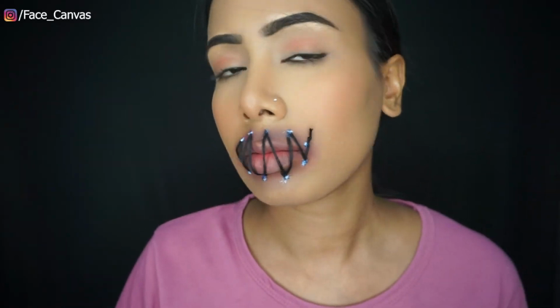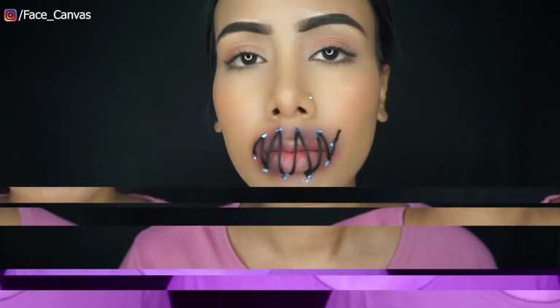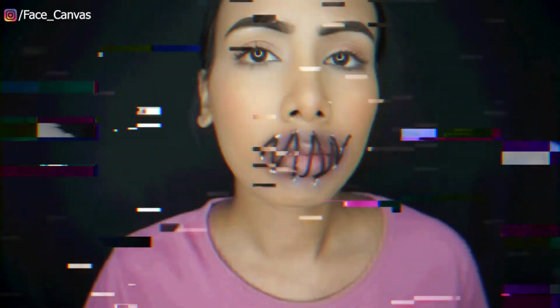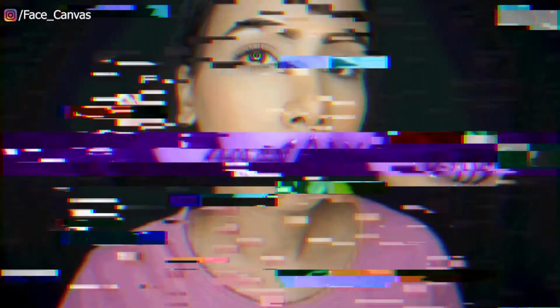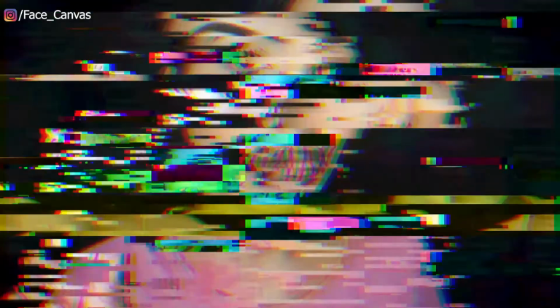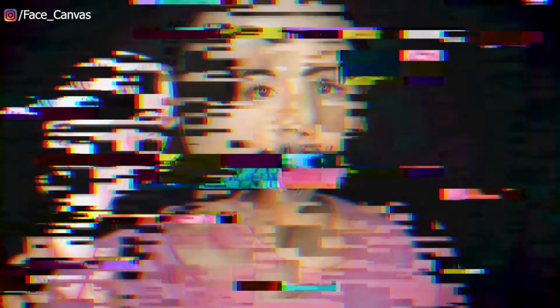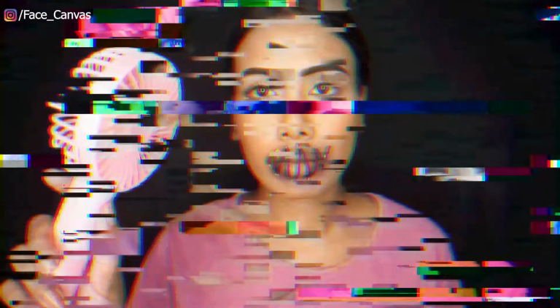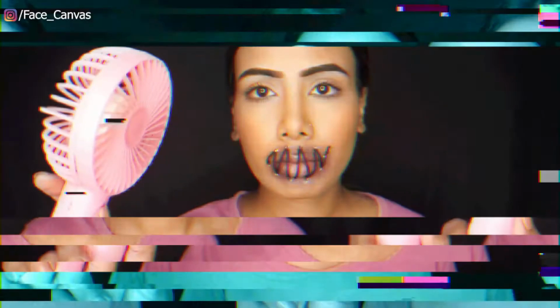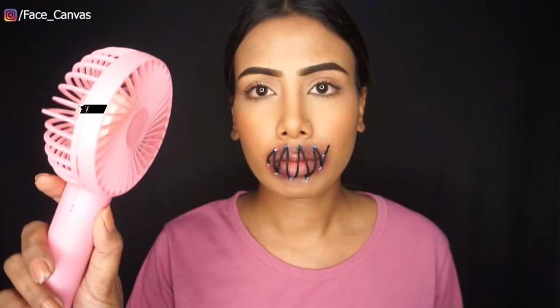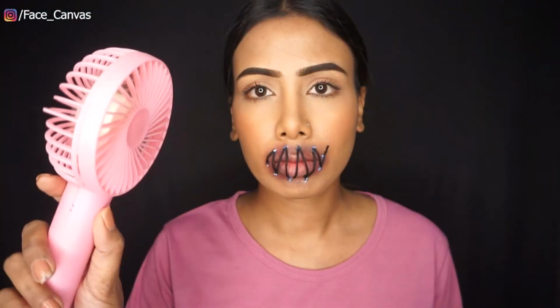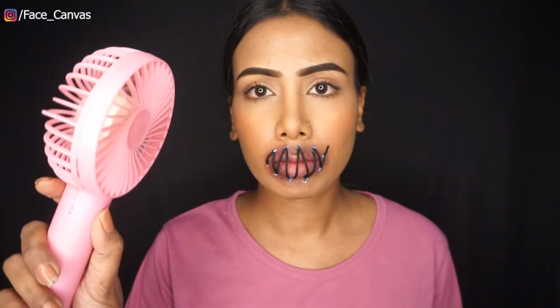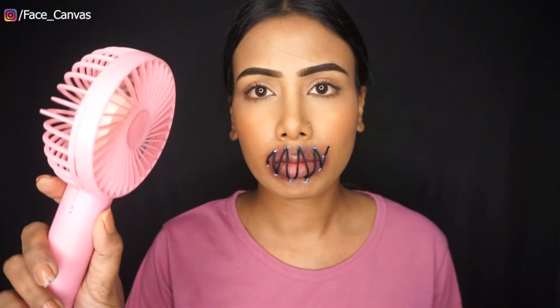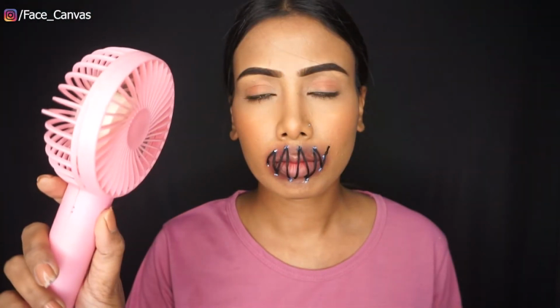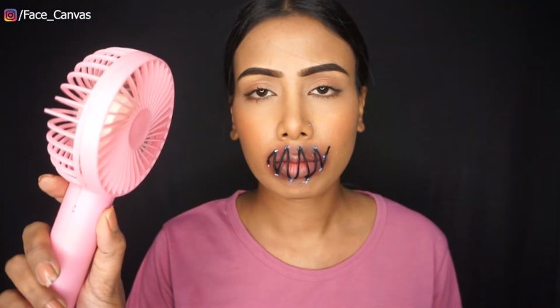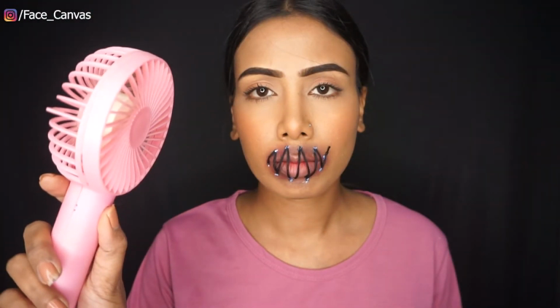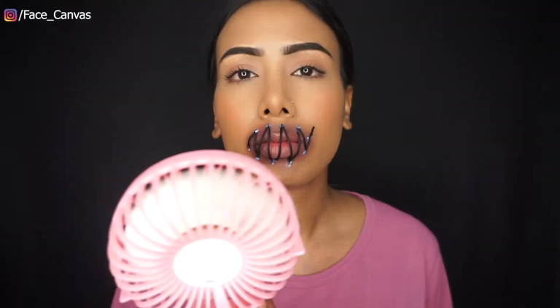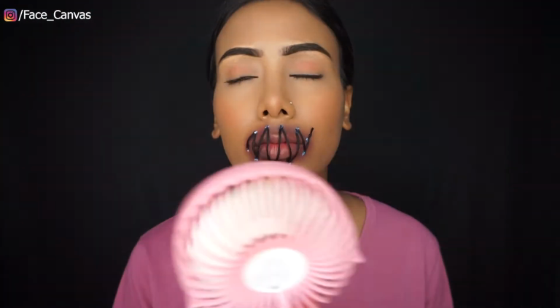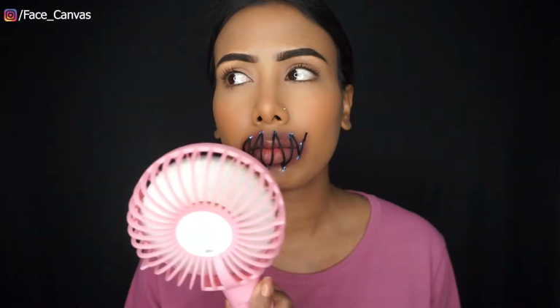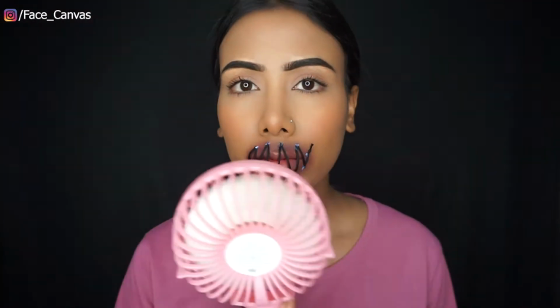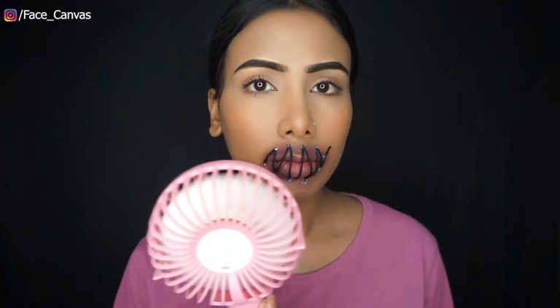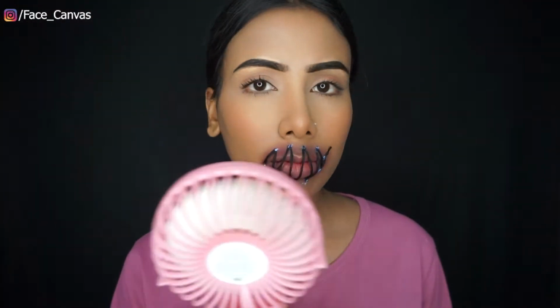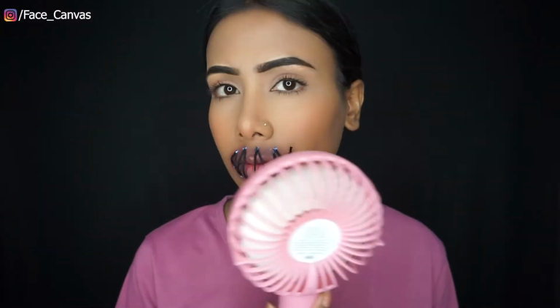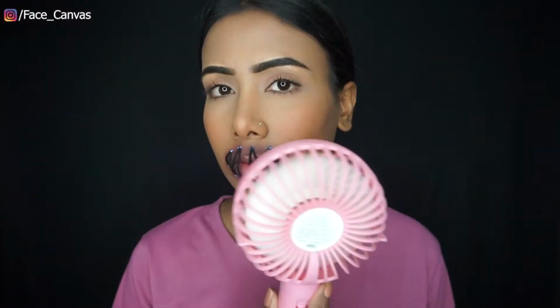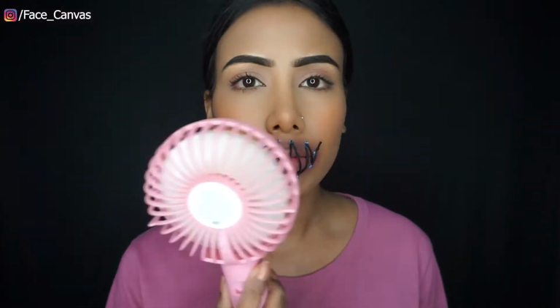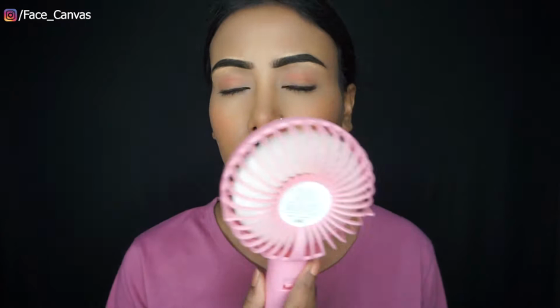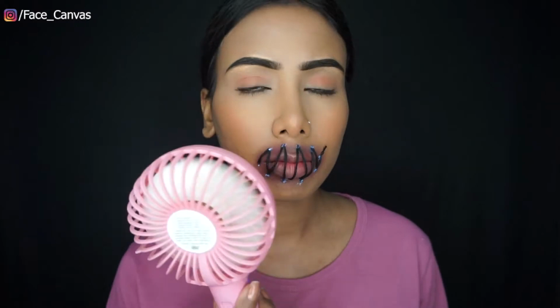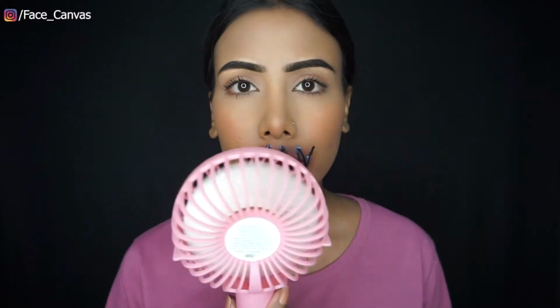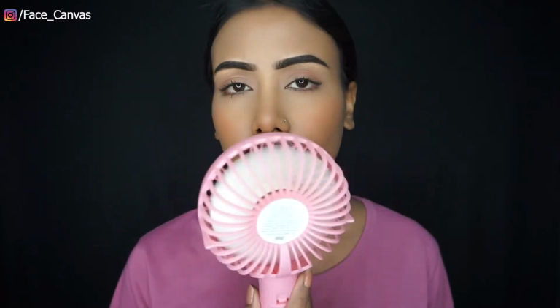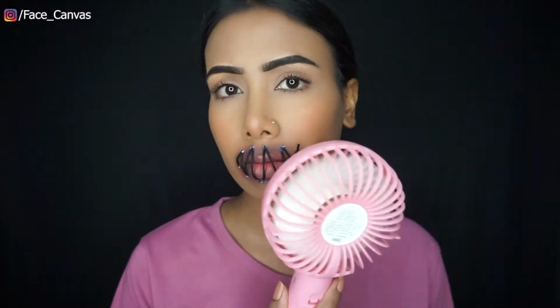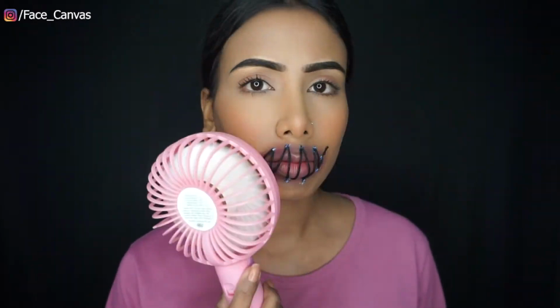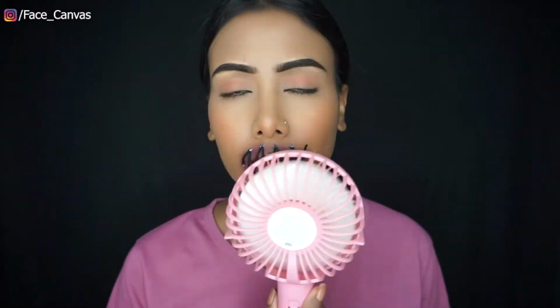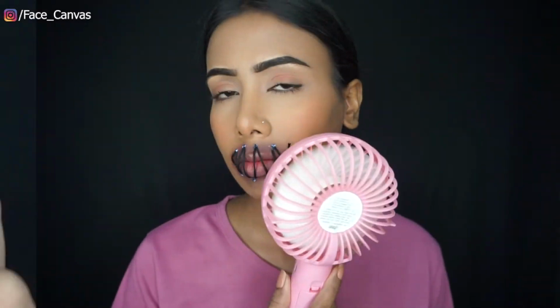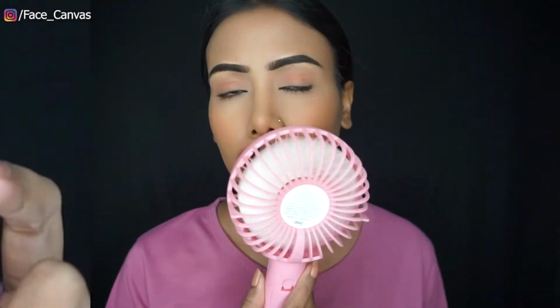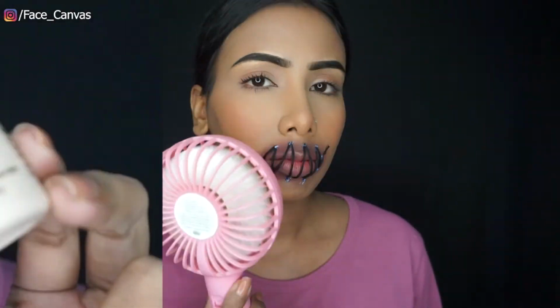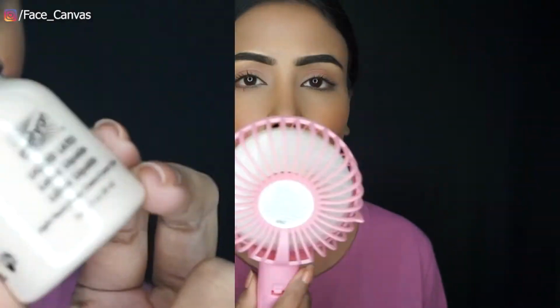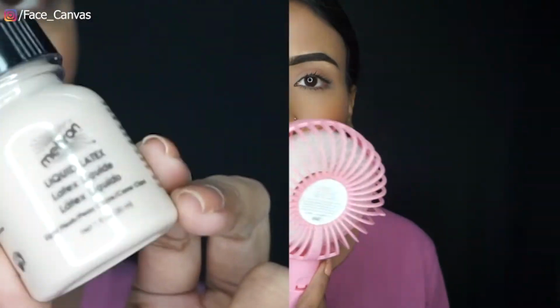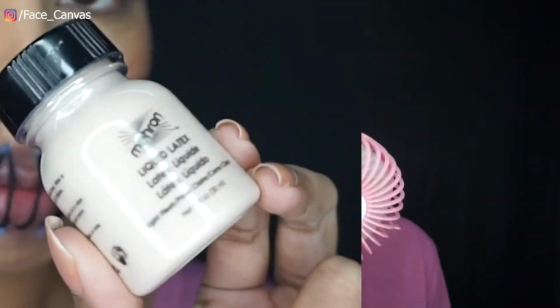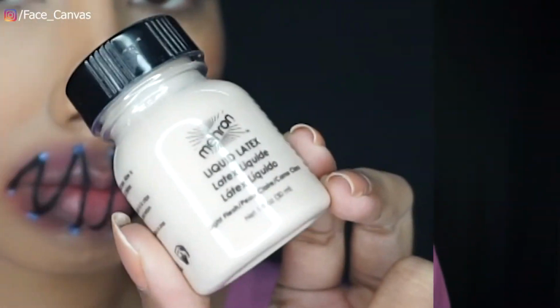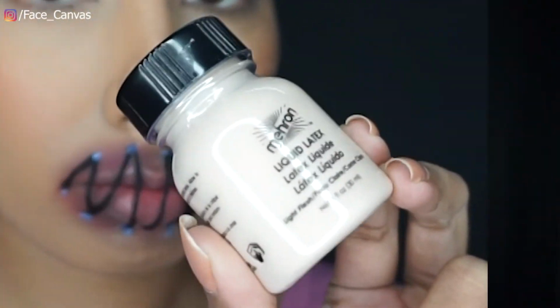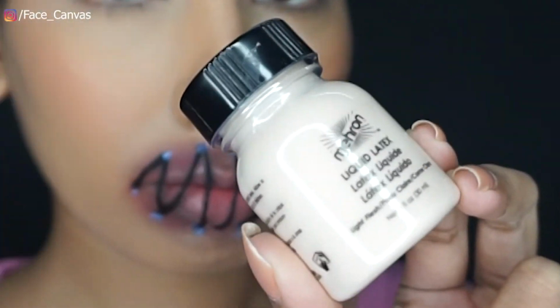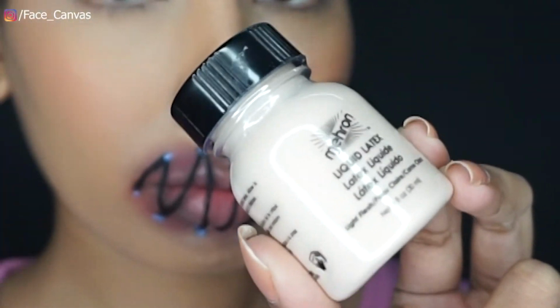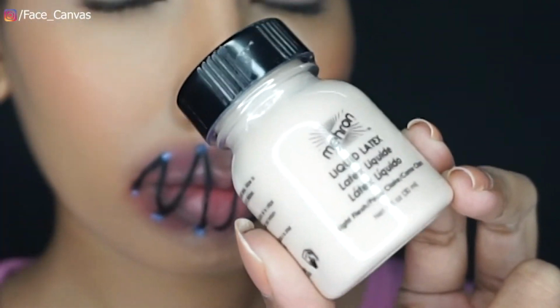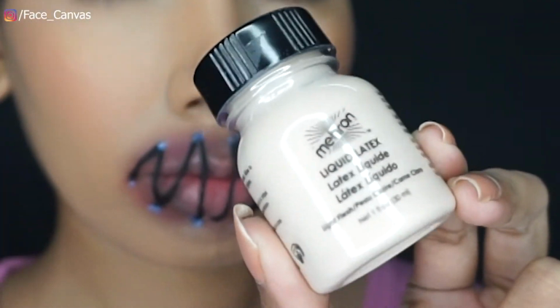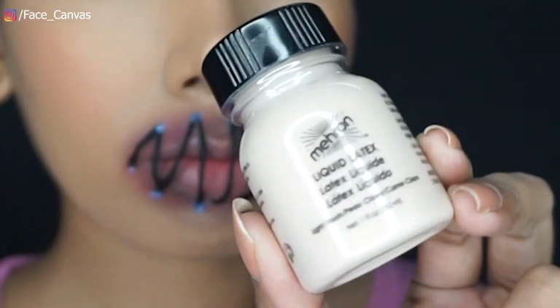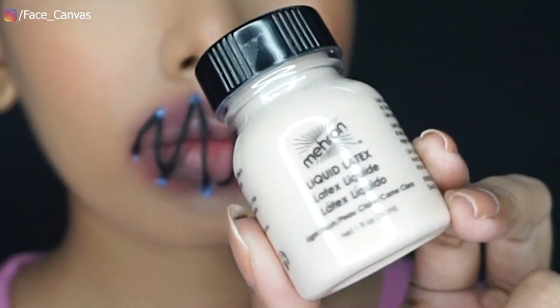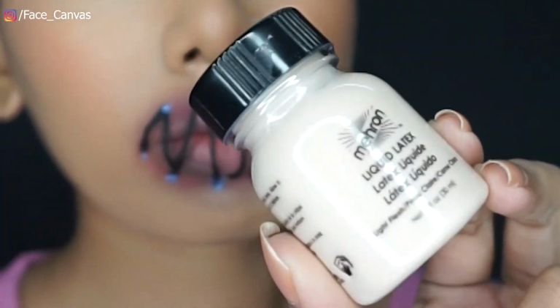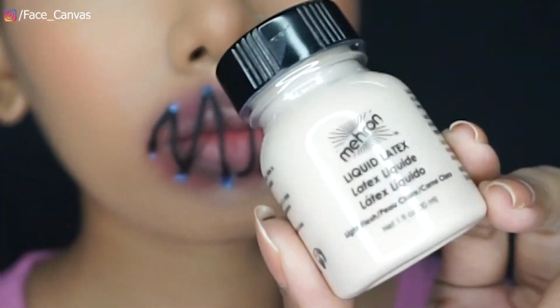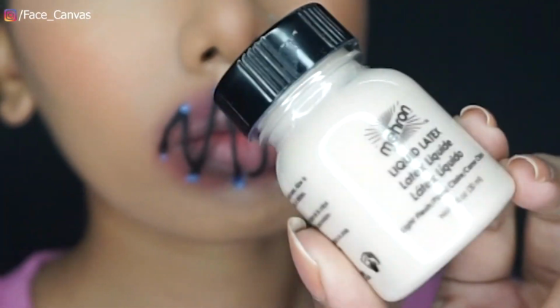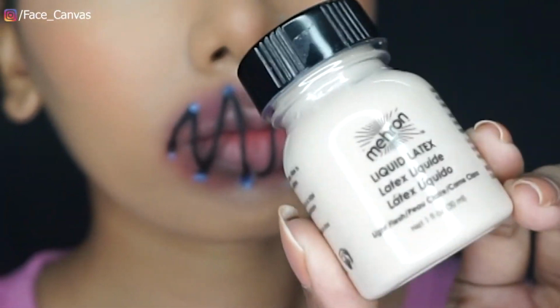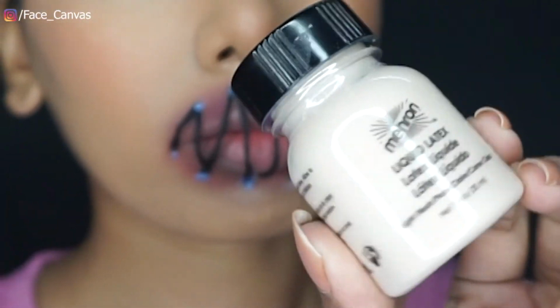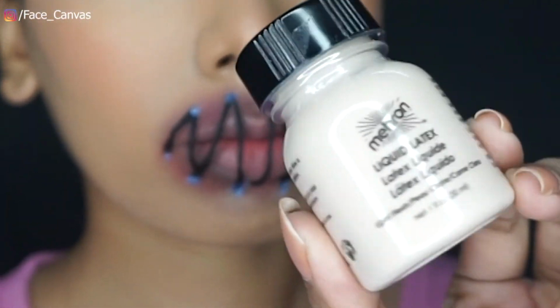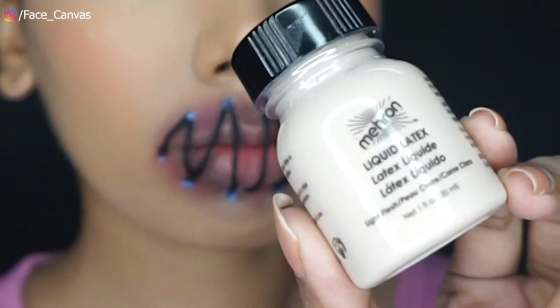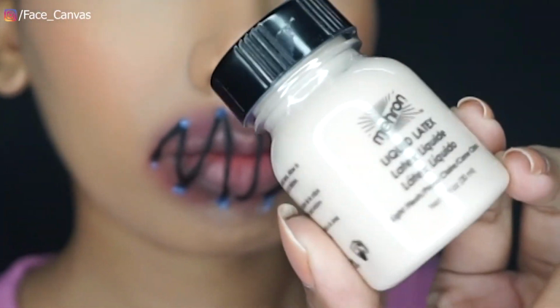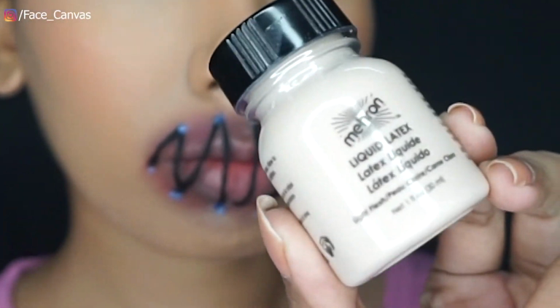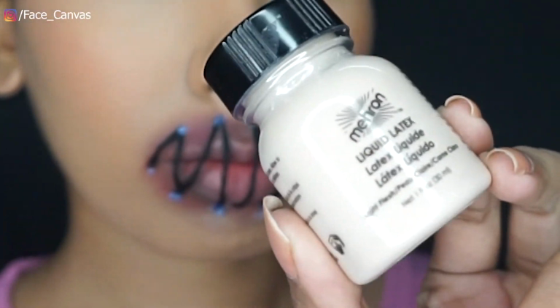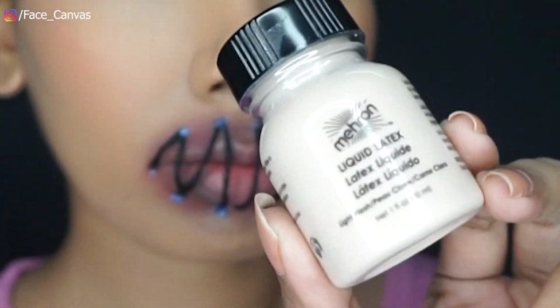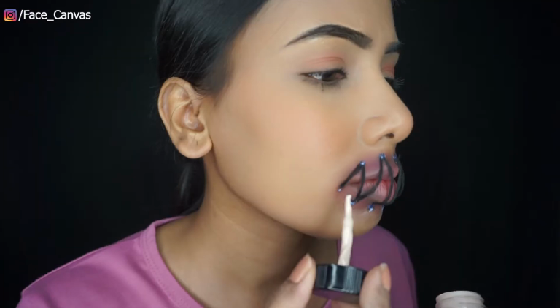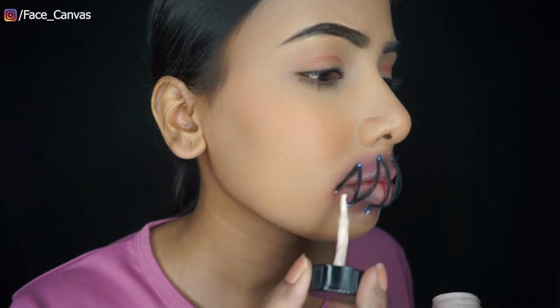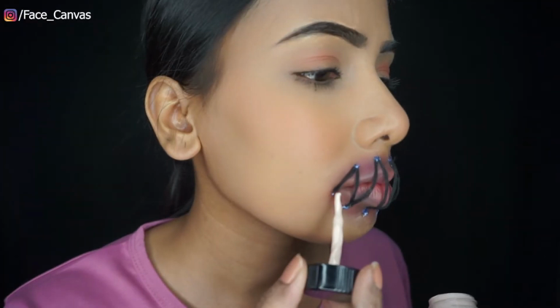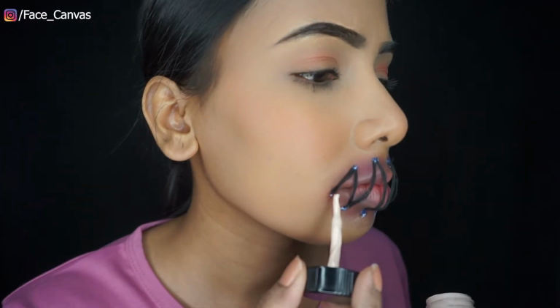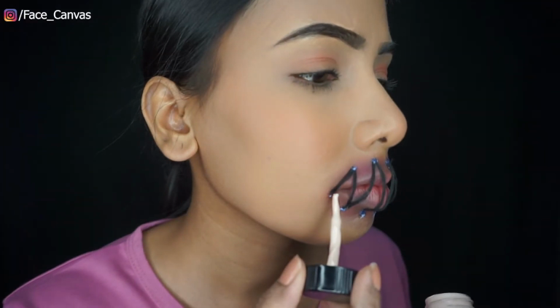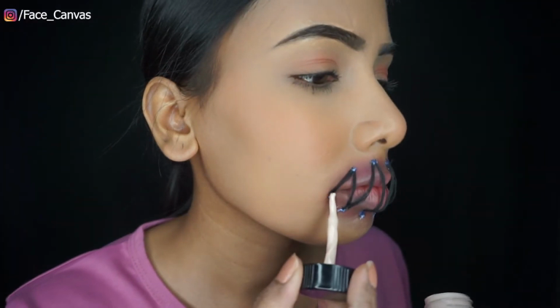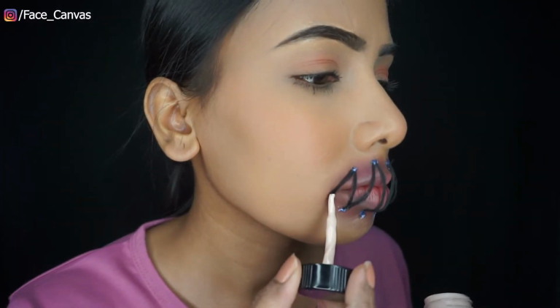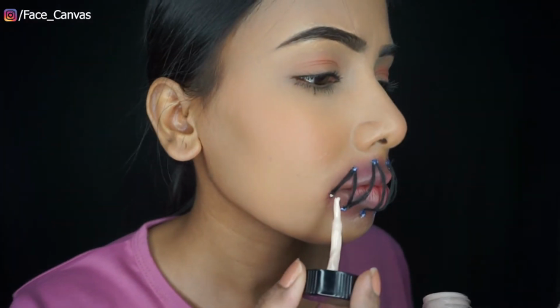Now I will dry it with a little hand fan. I am using liquid latex — this is optional. You can use Fabicol instead.